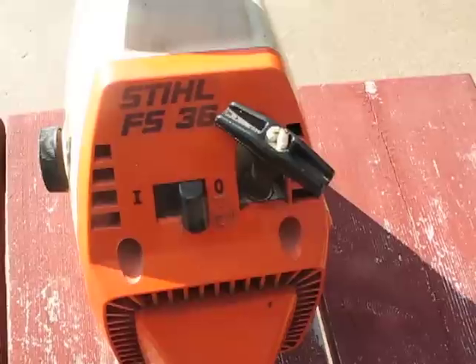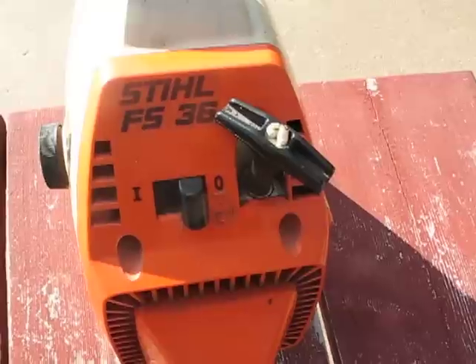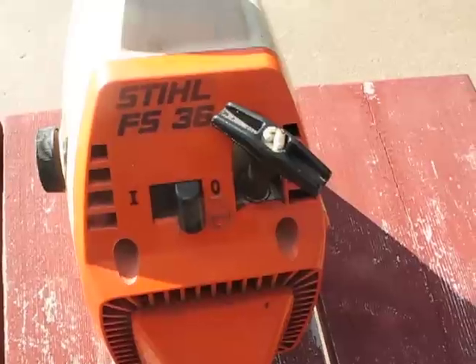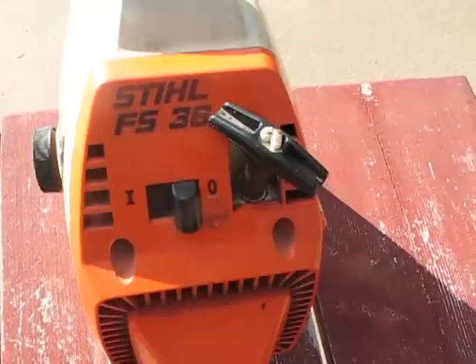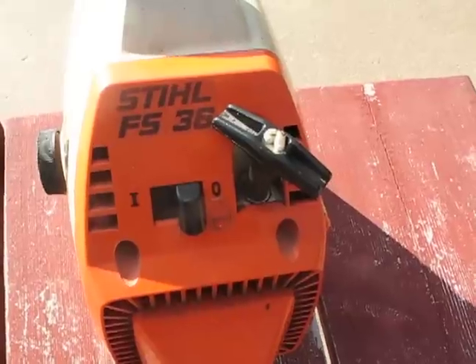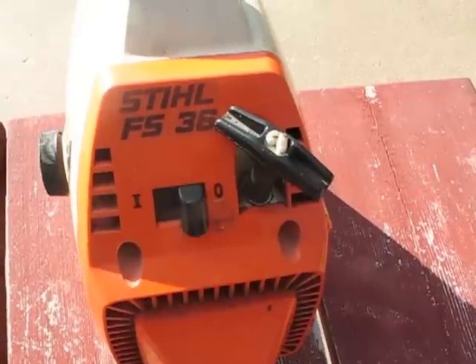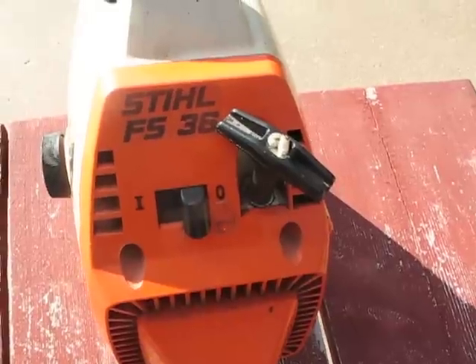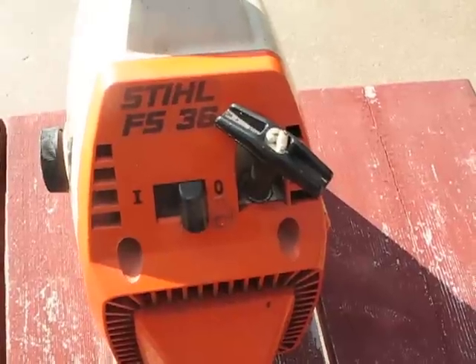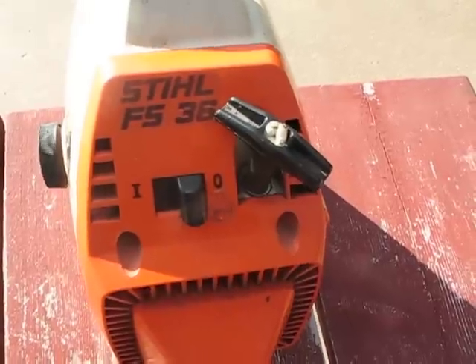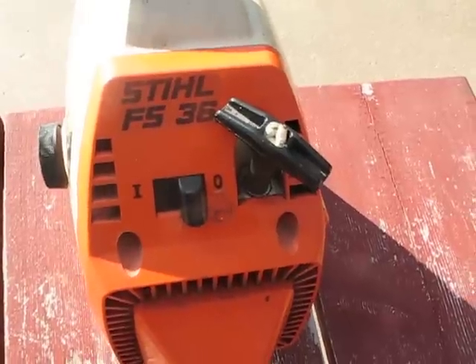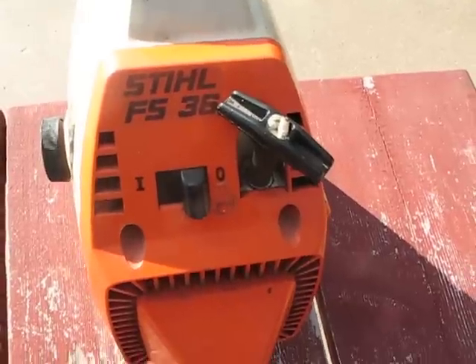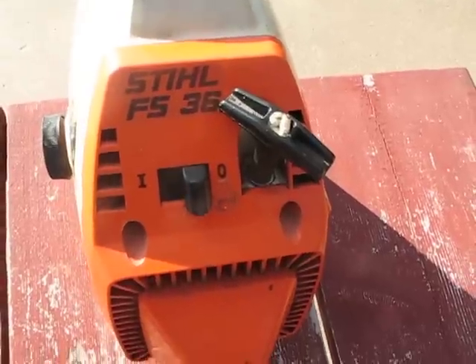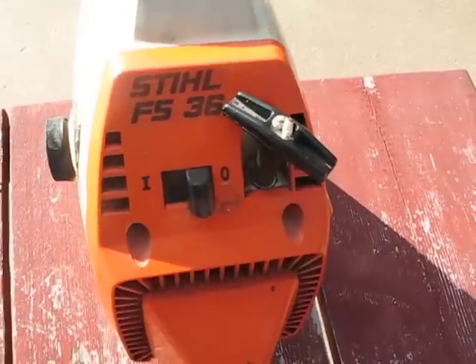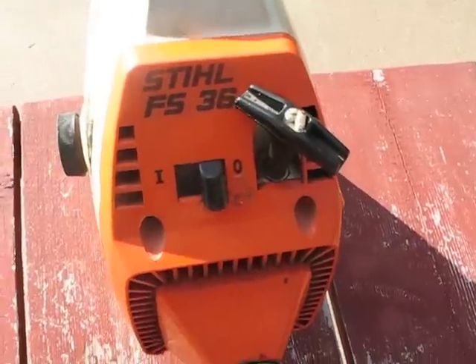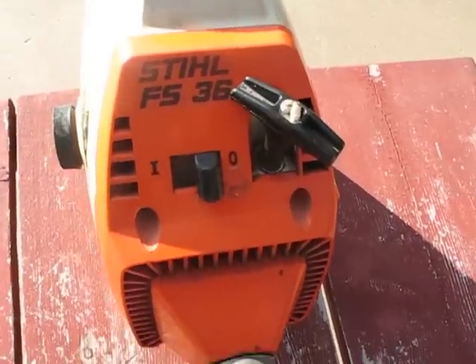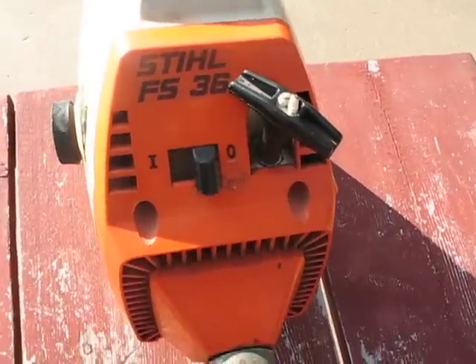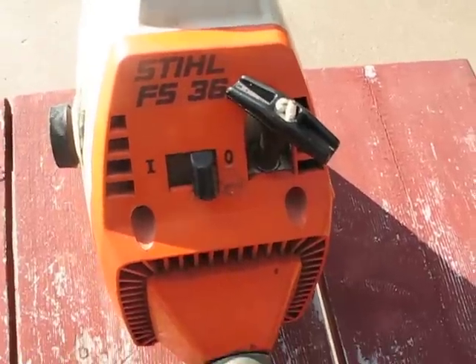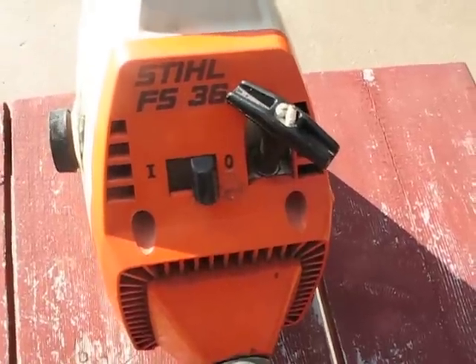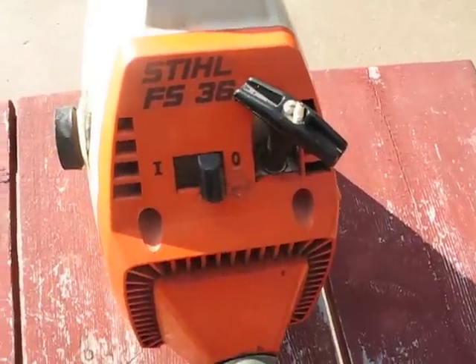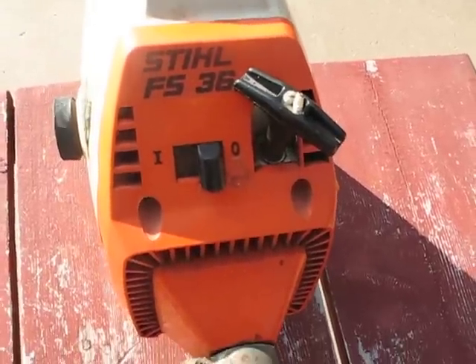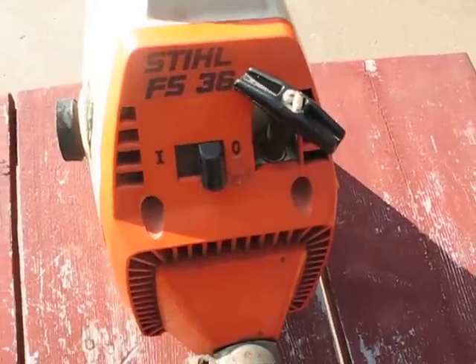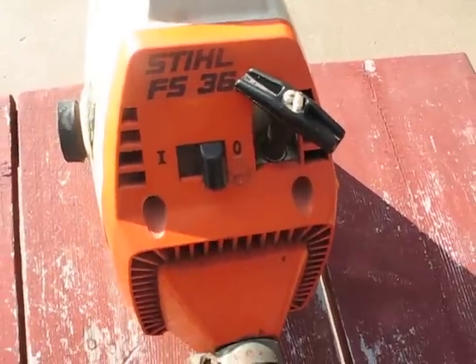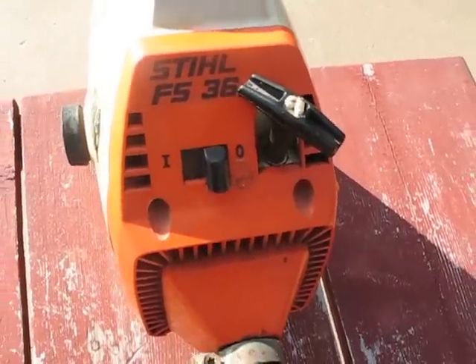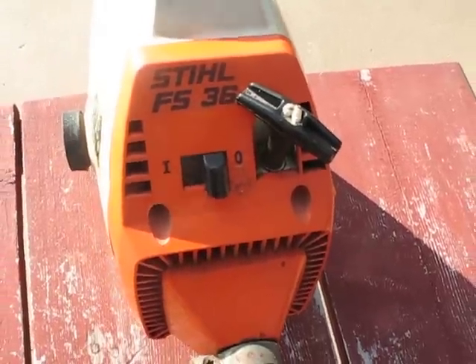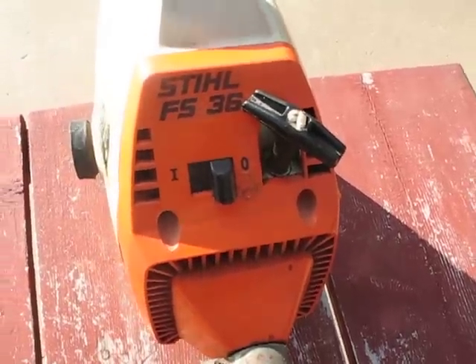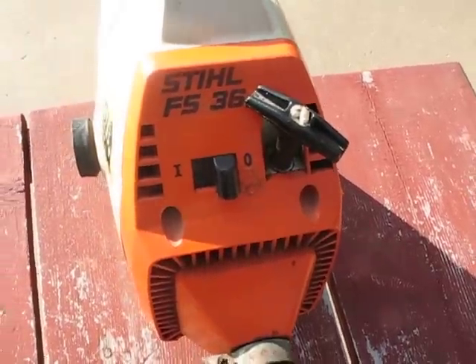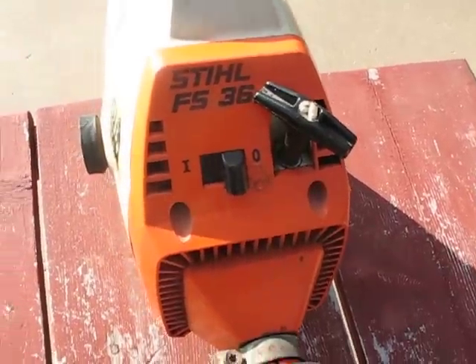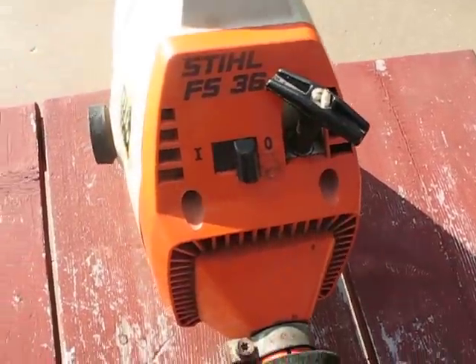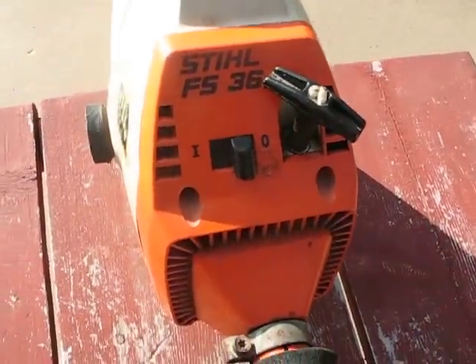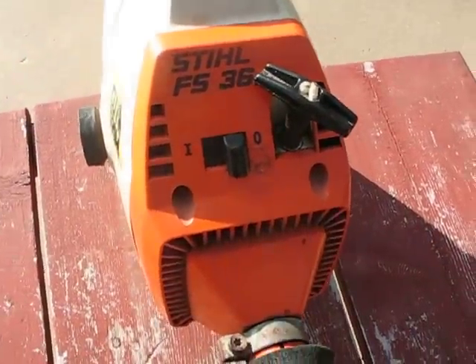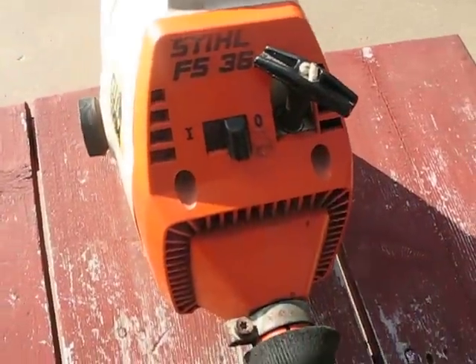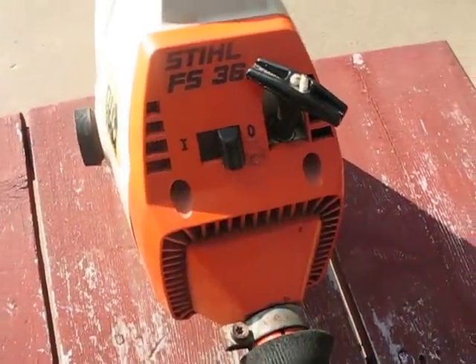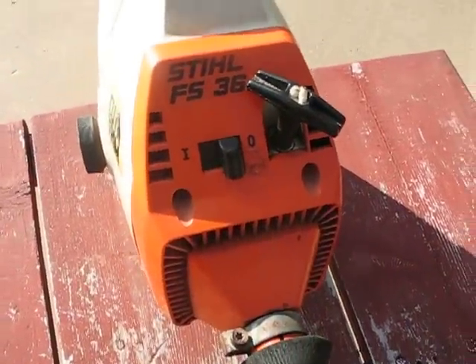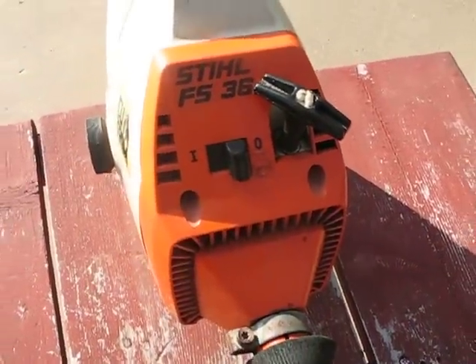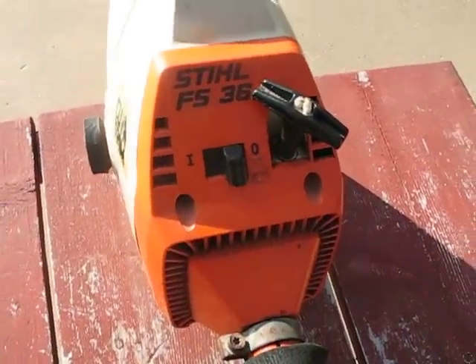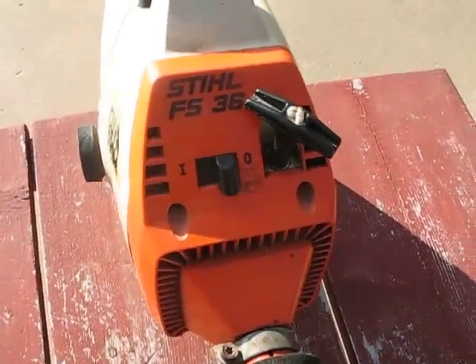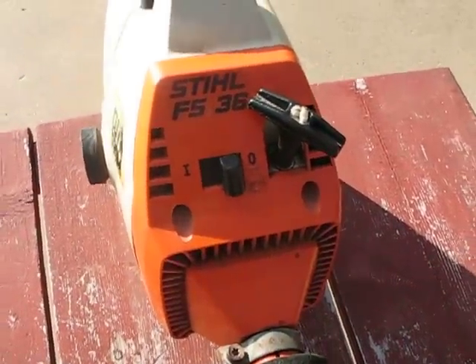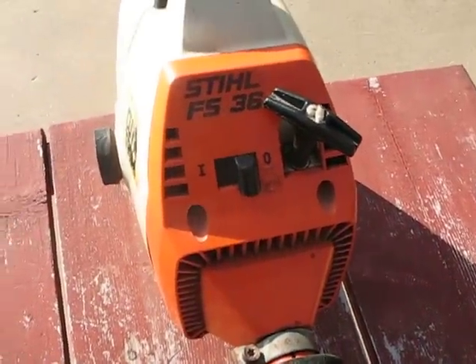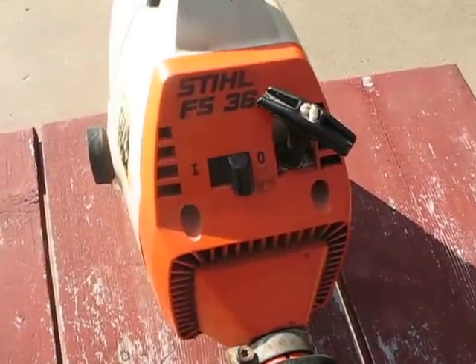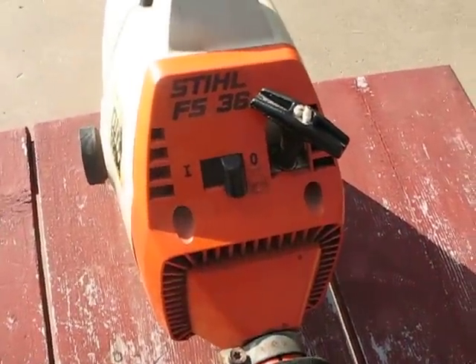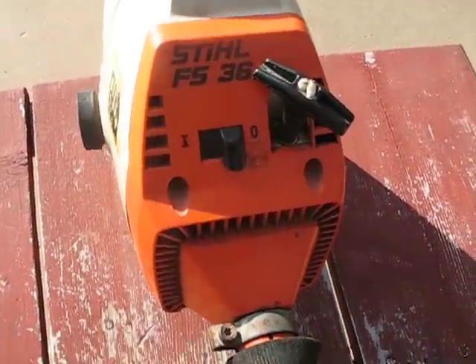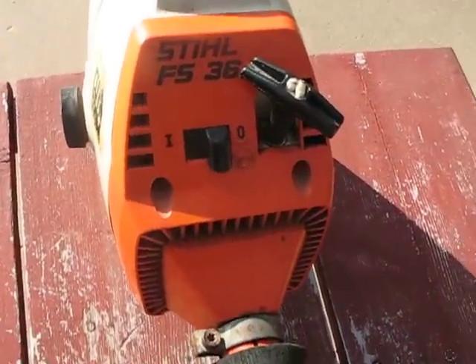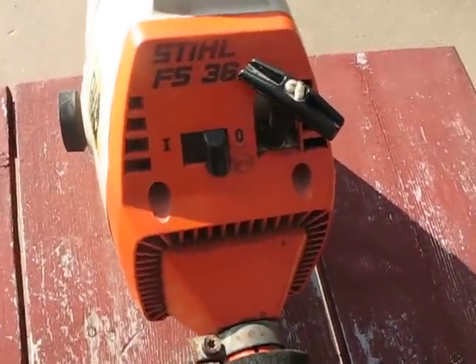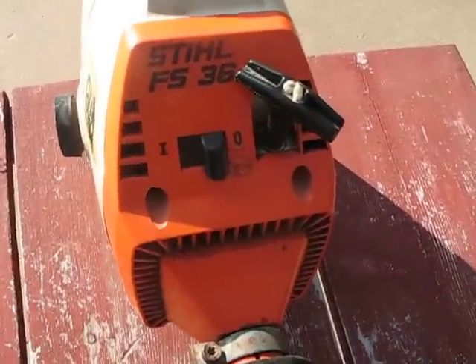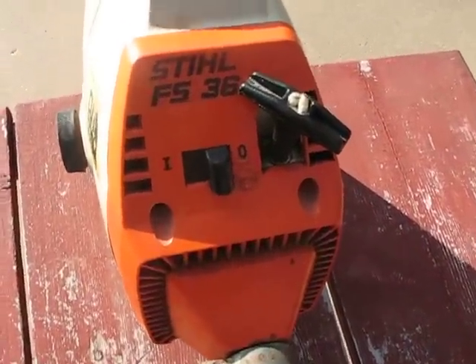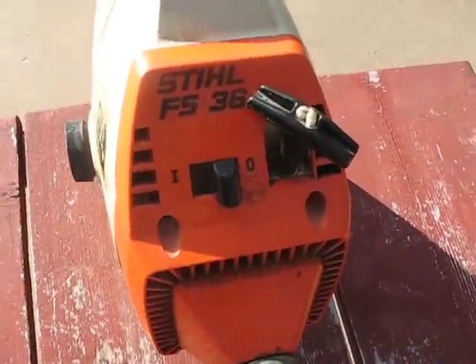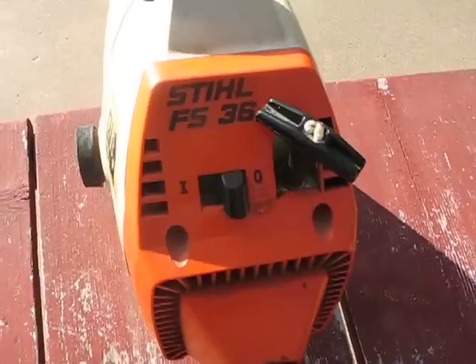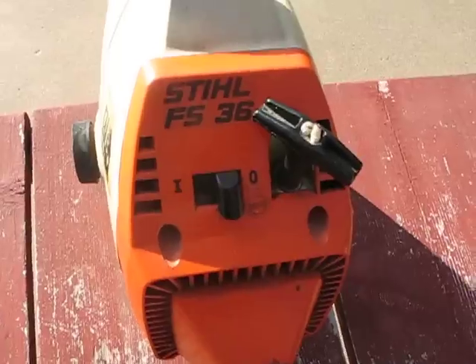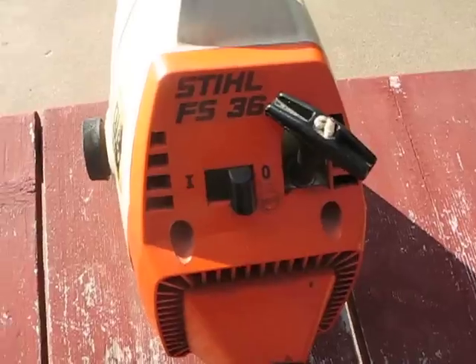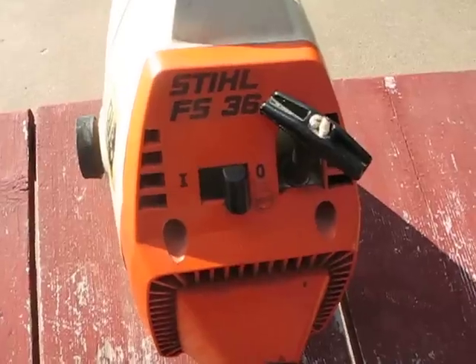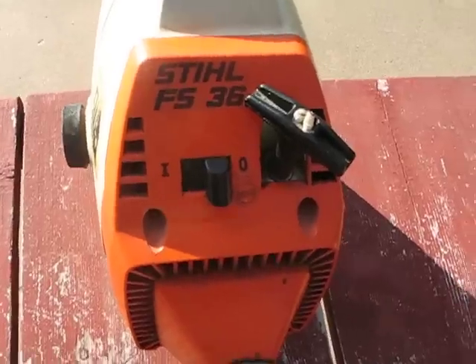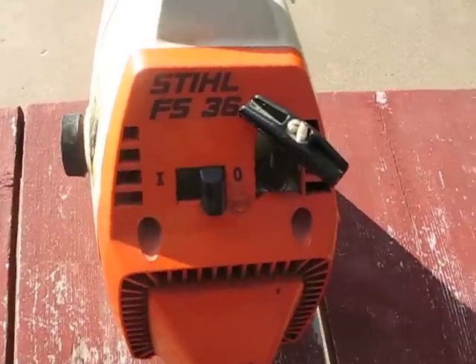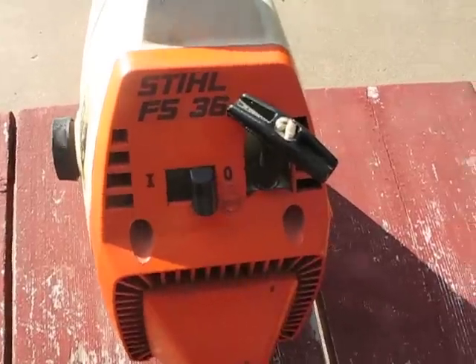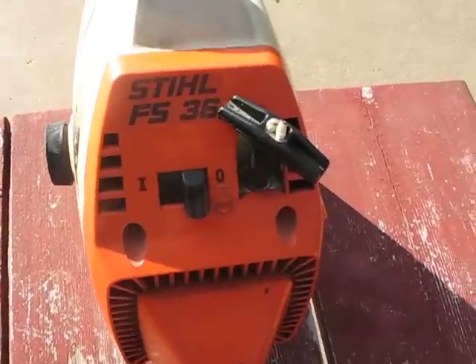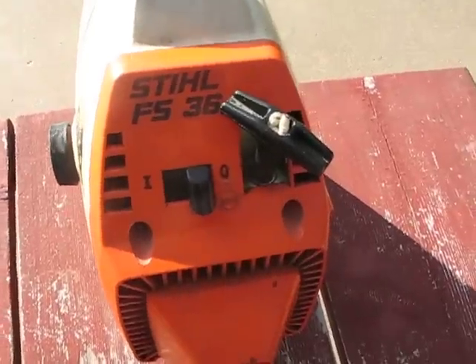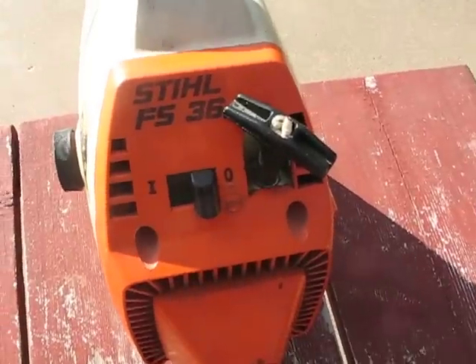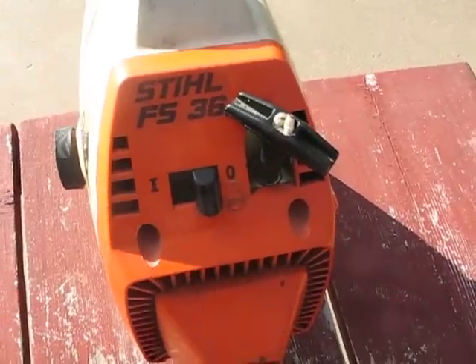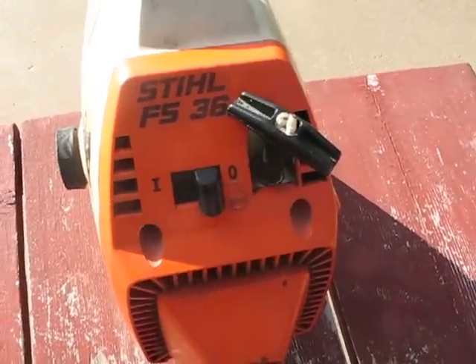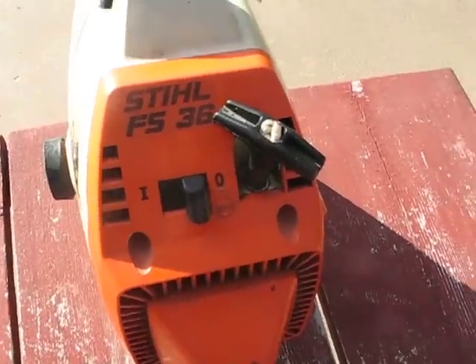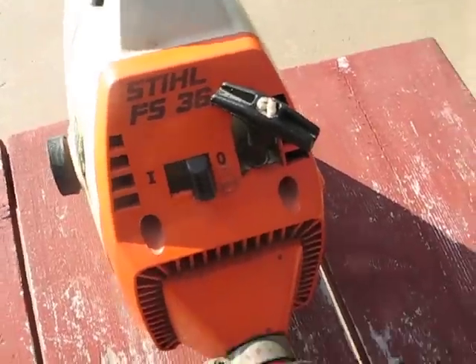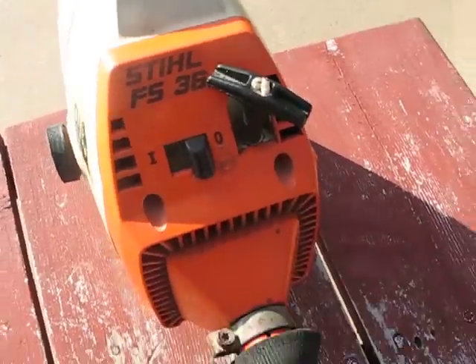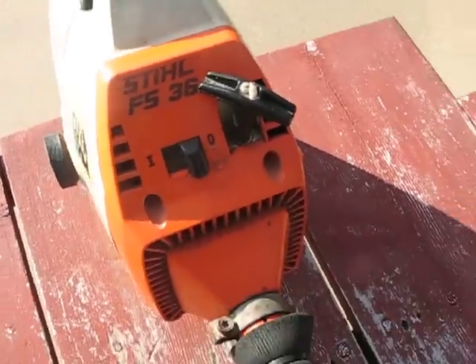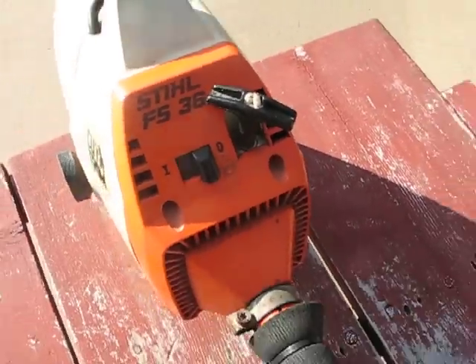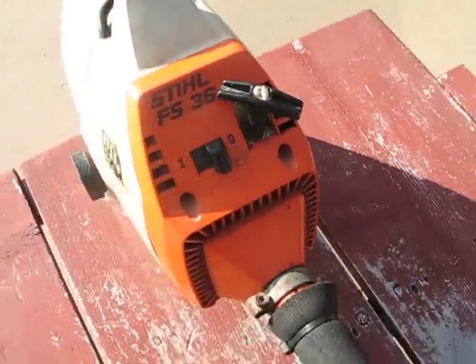Hi, Indy452 here again. This is a Stihl FS36 that I have.